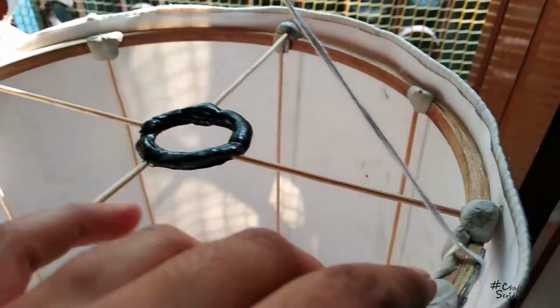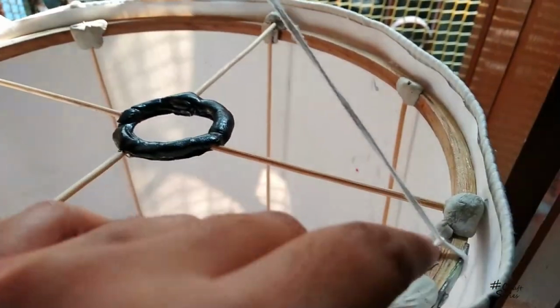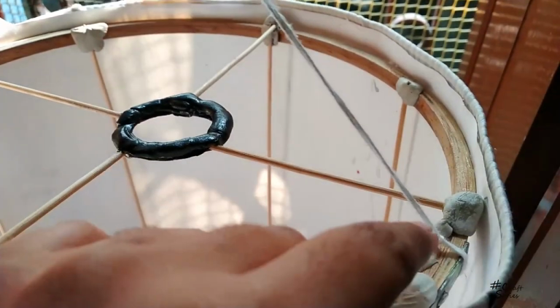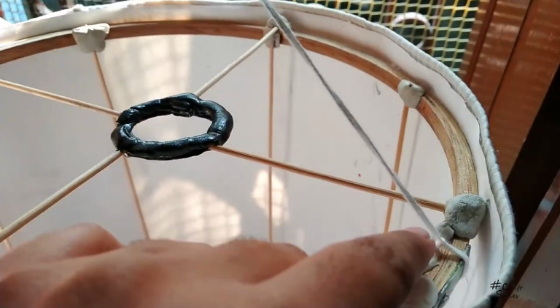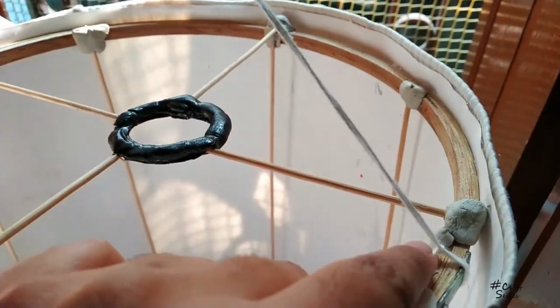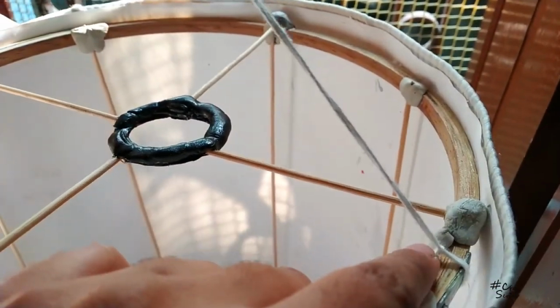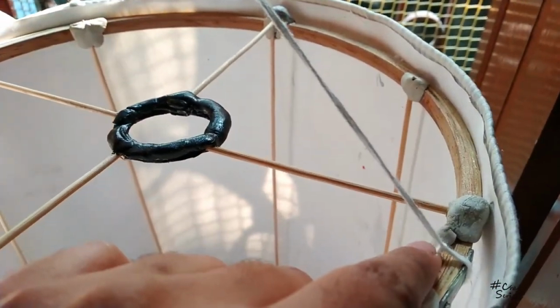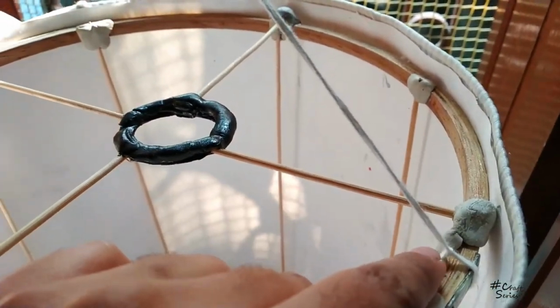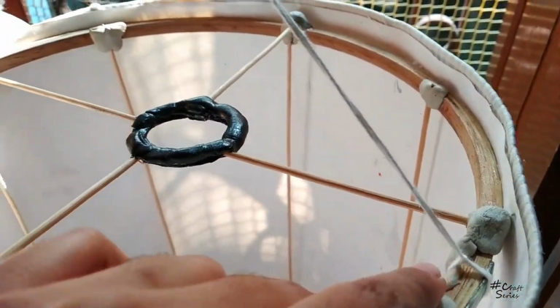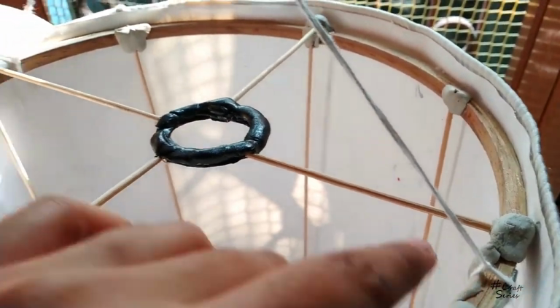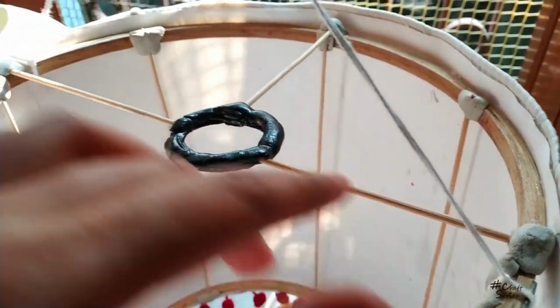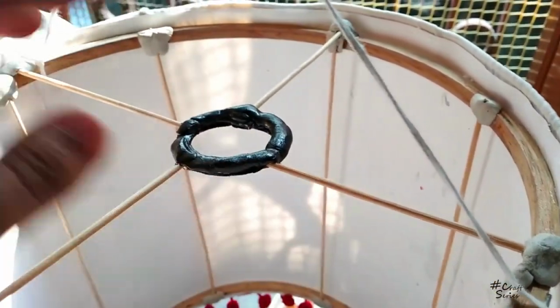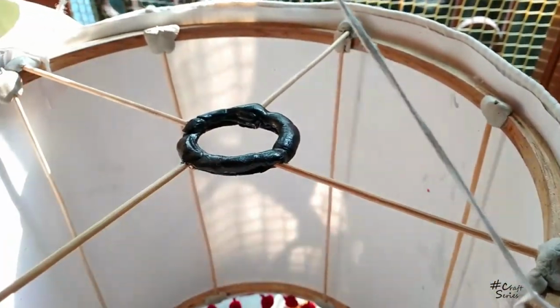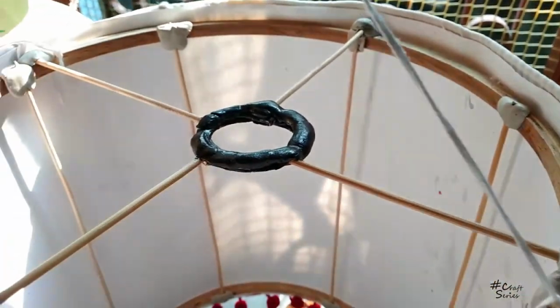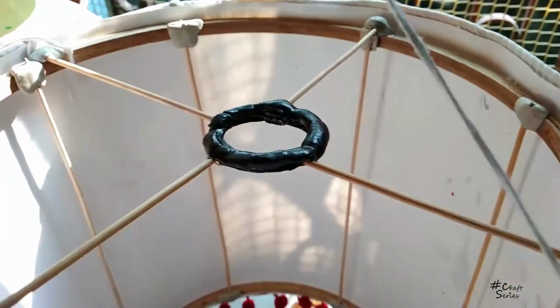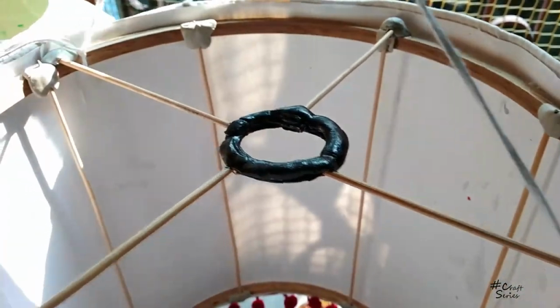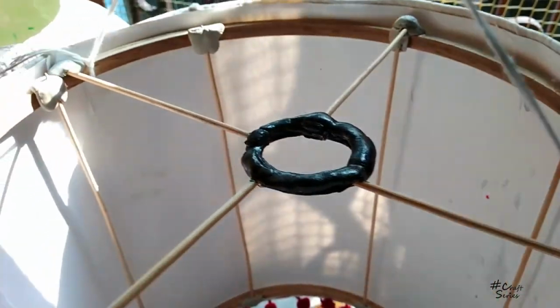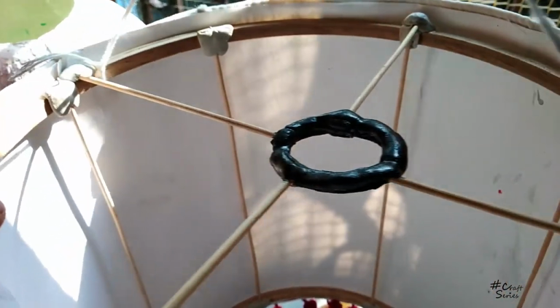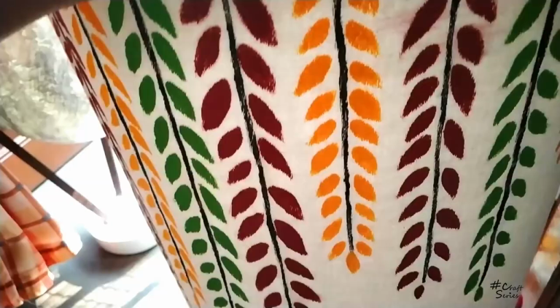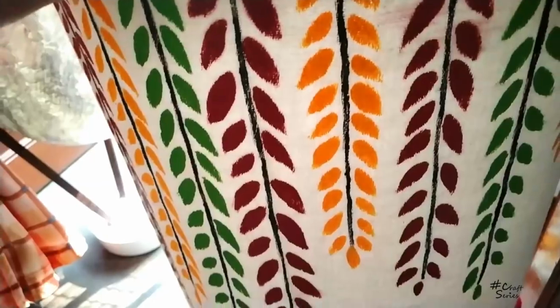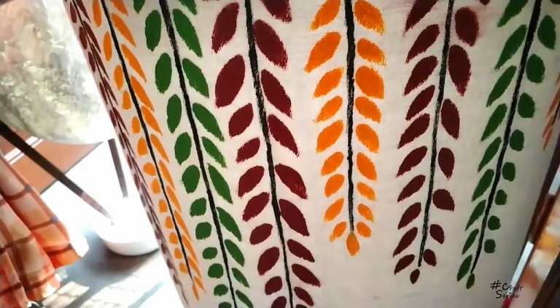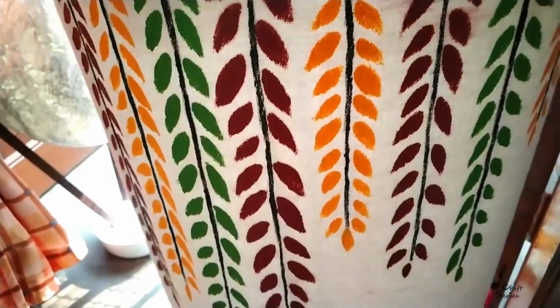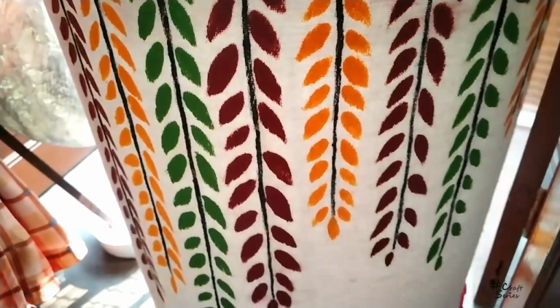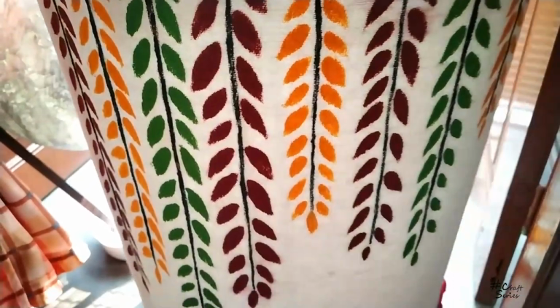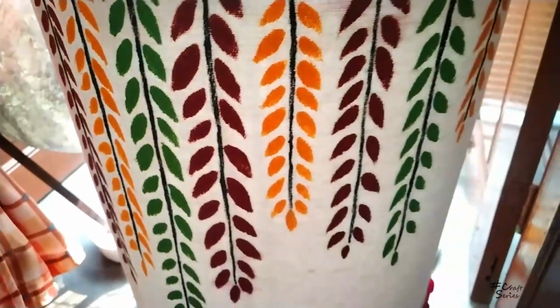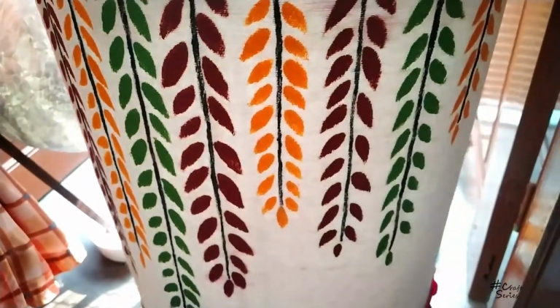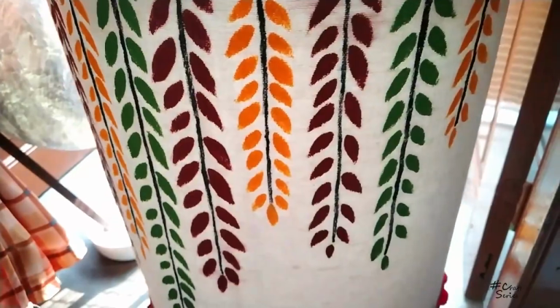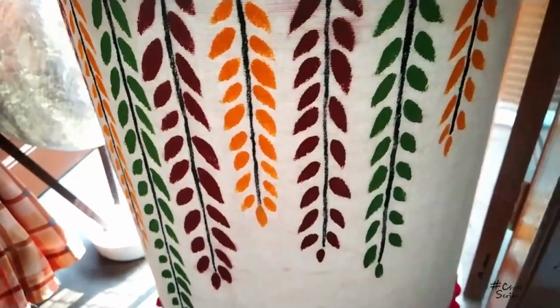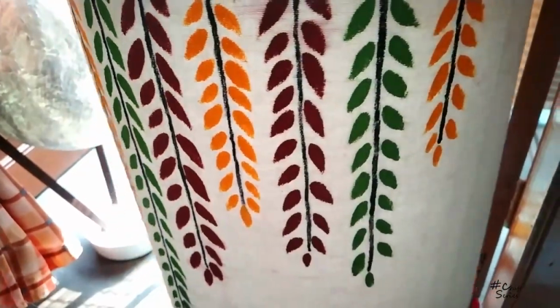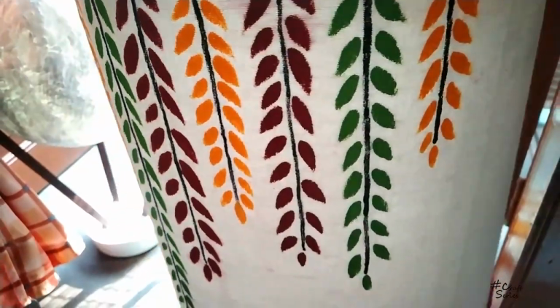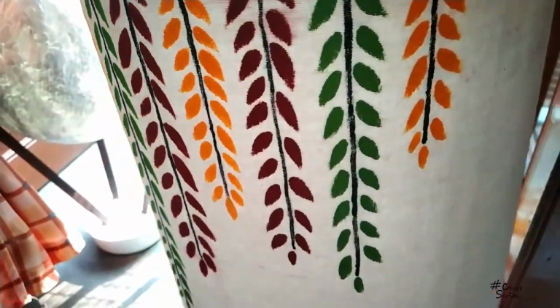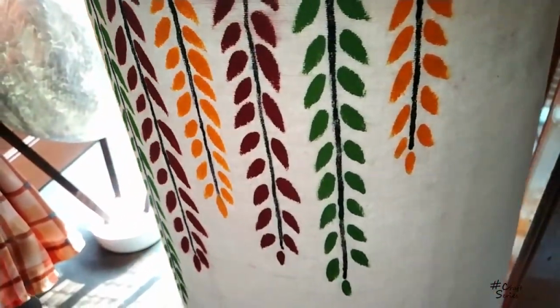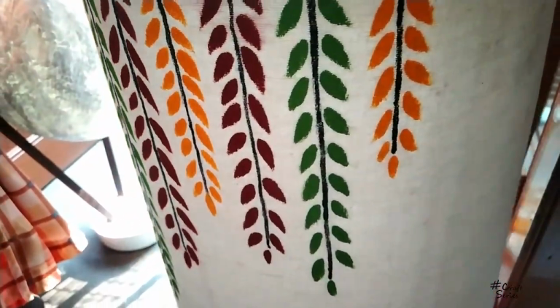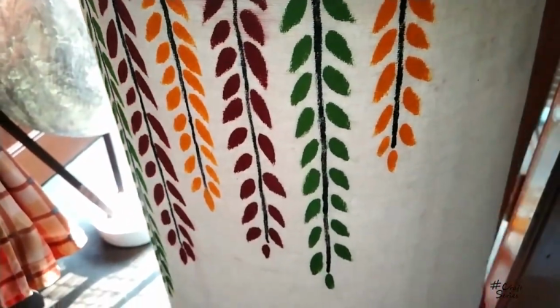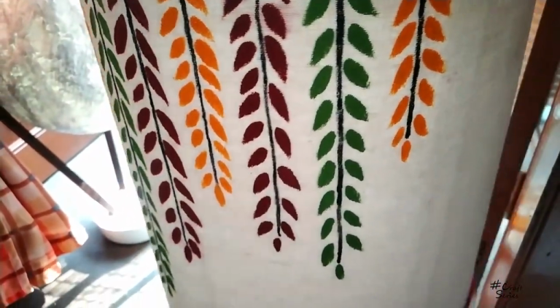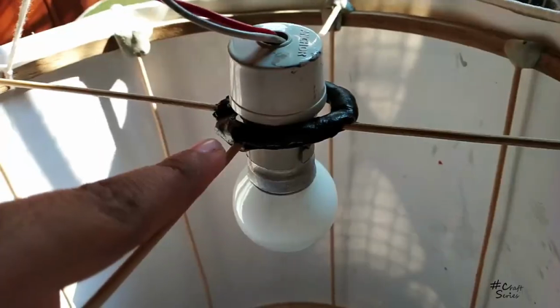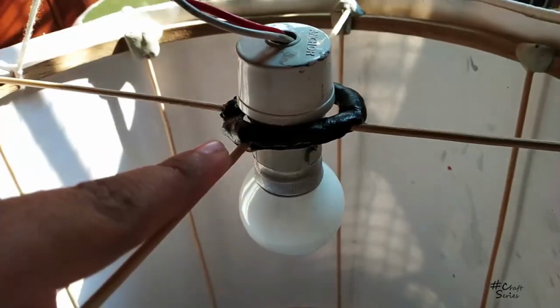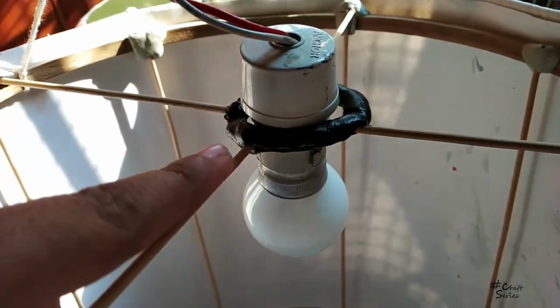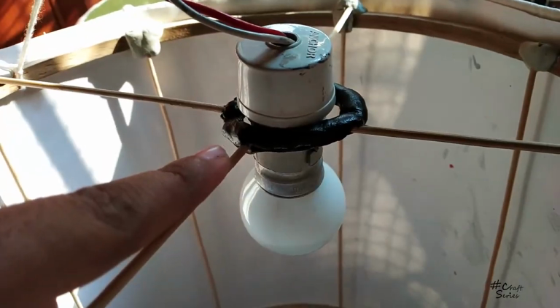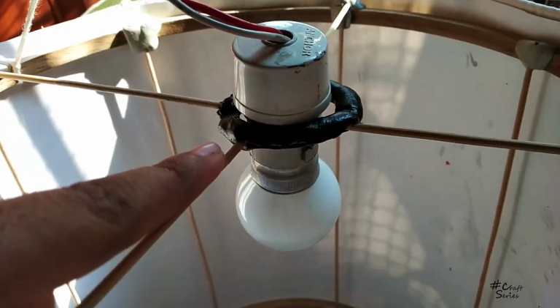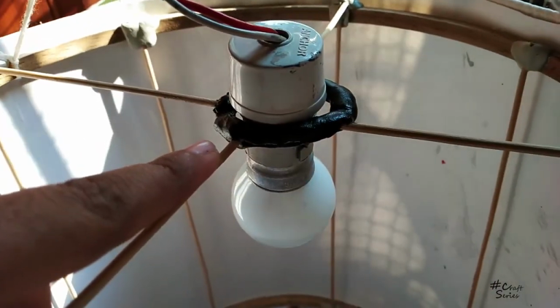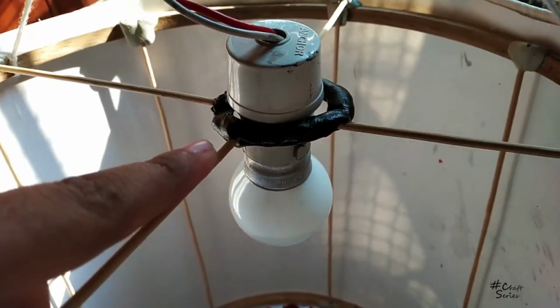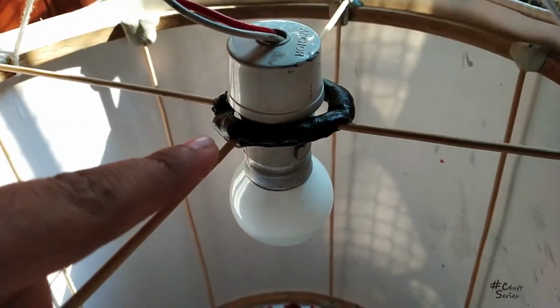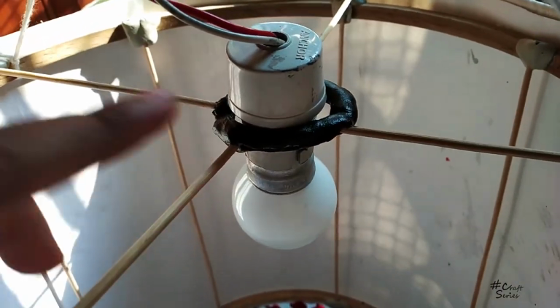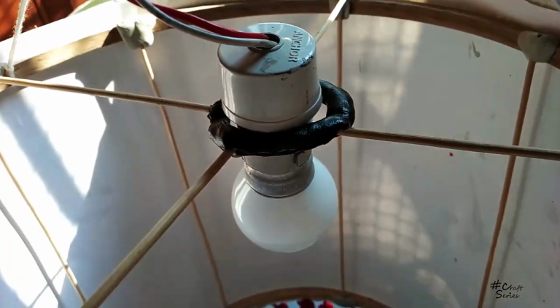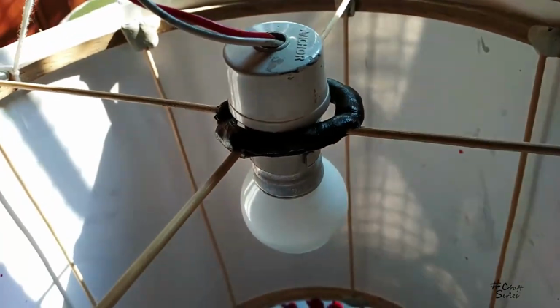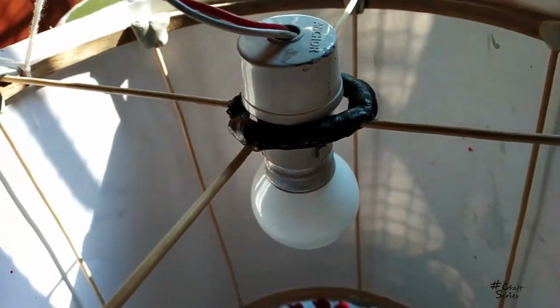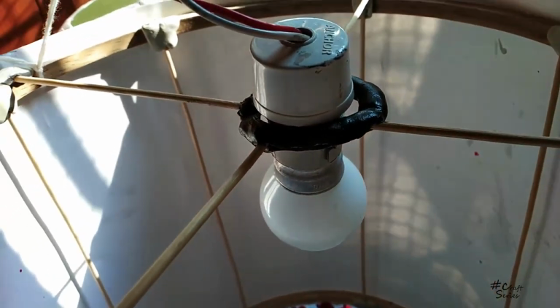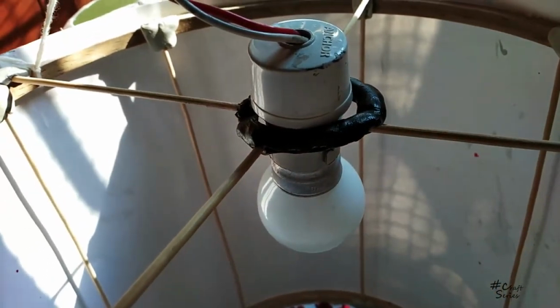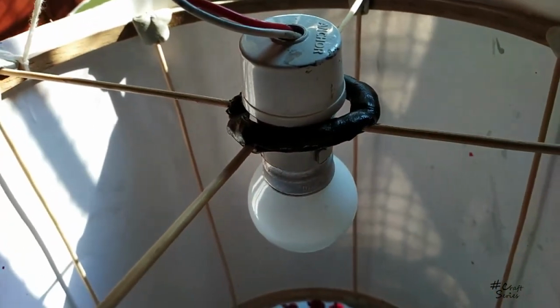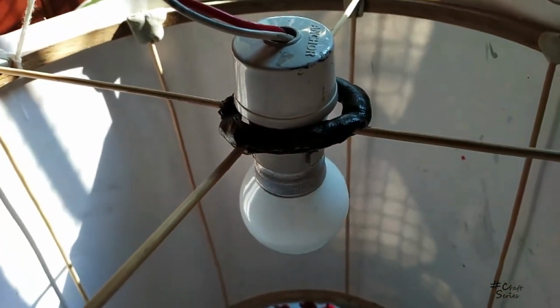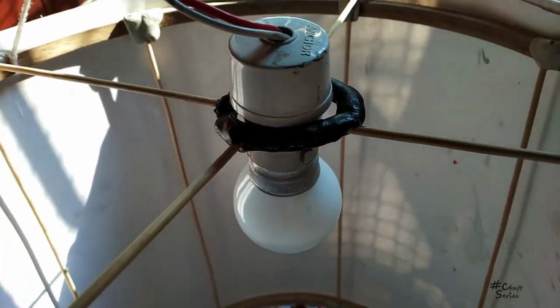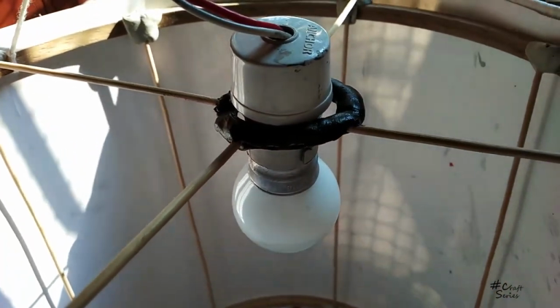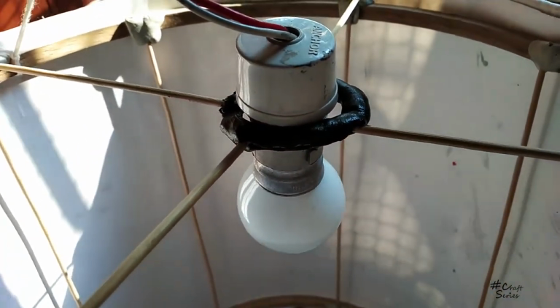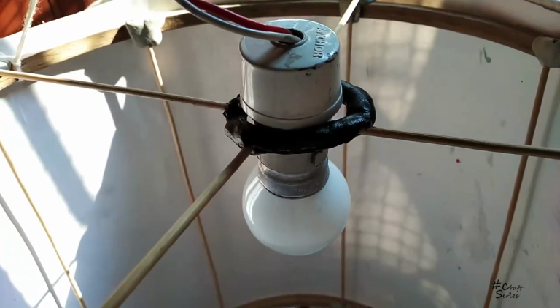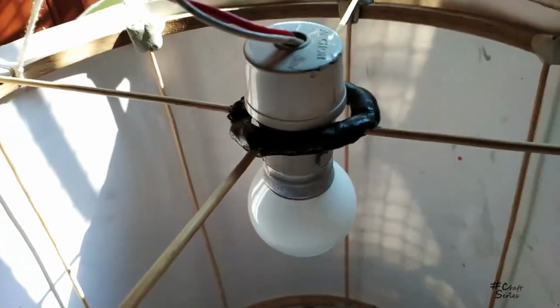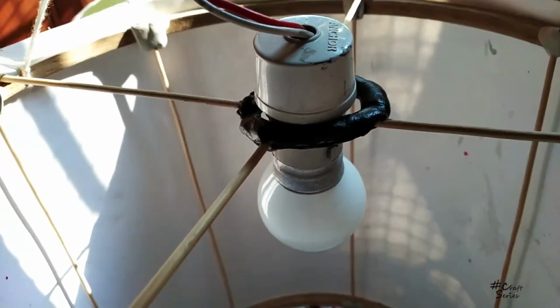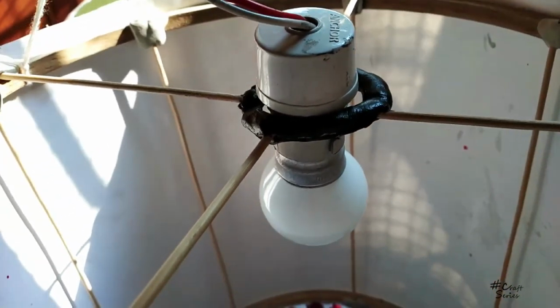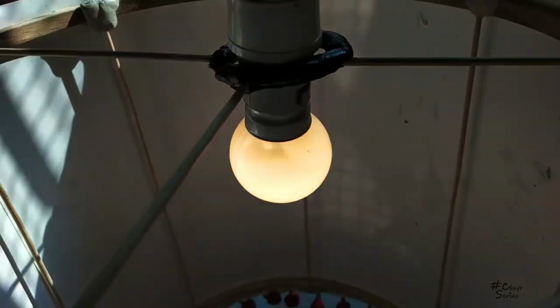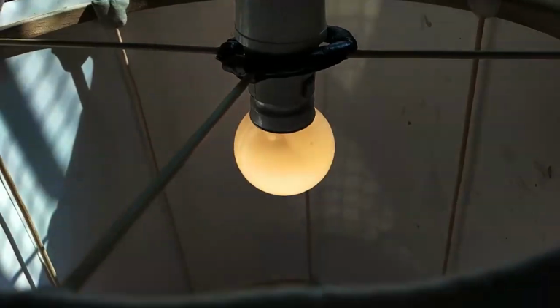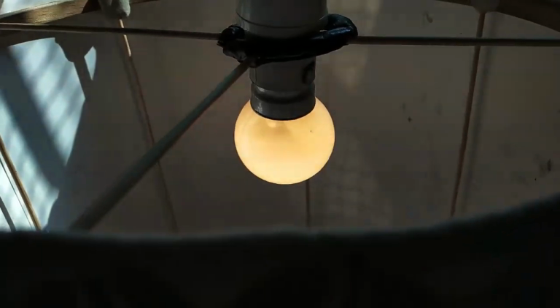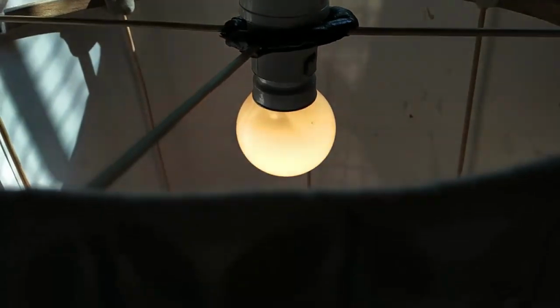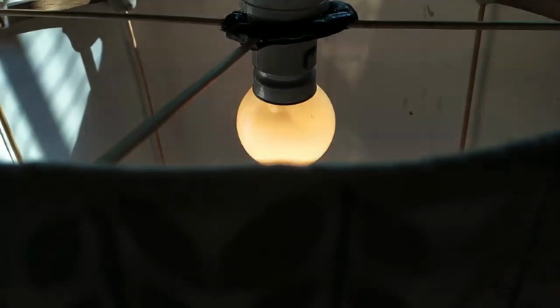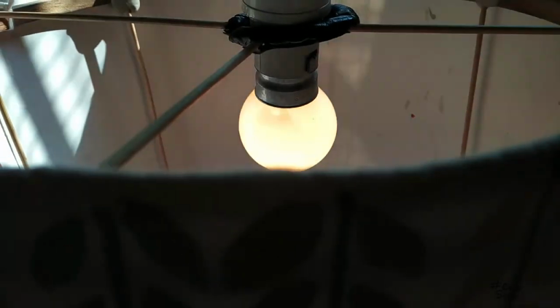After all this long procedure, I'm placing the bulb — let's see the result.